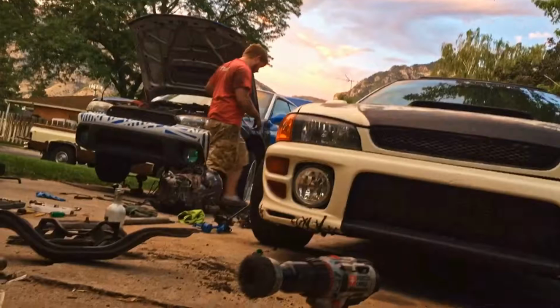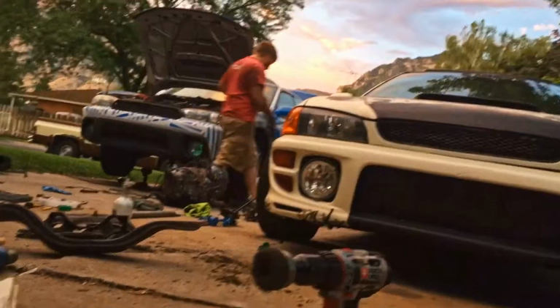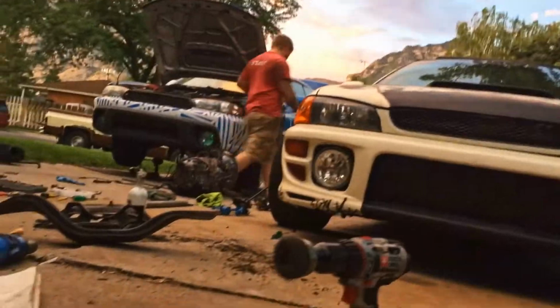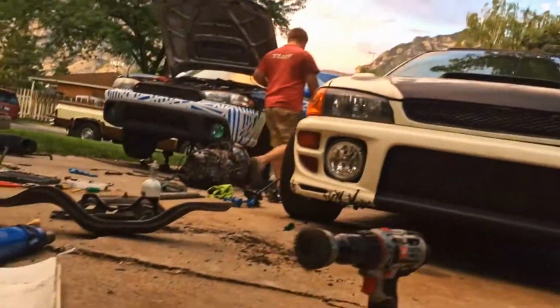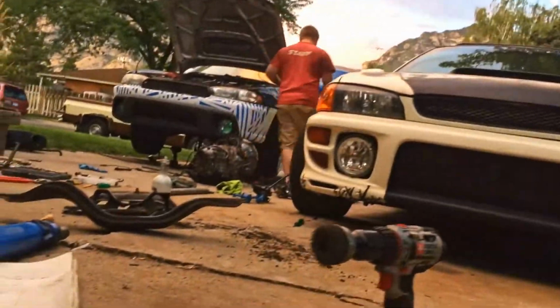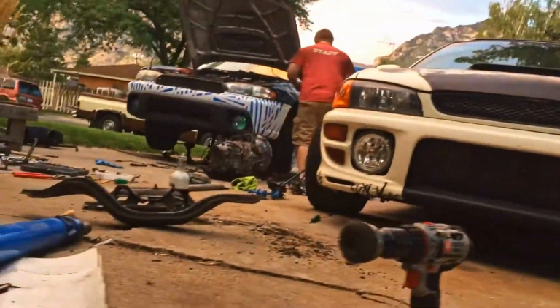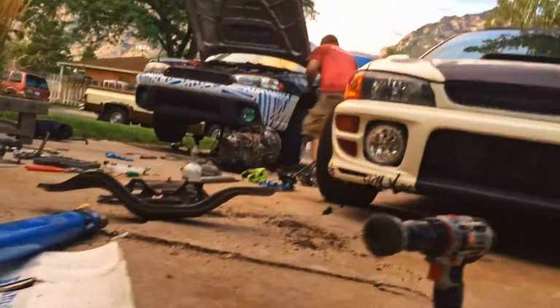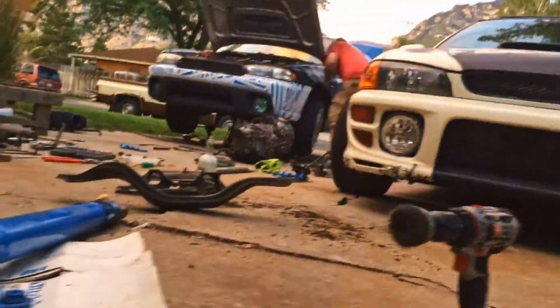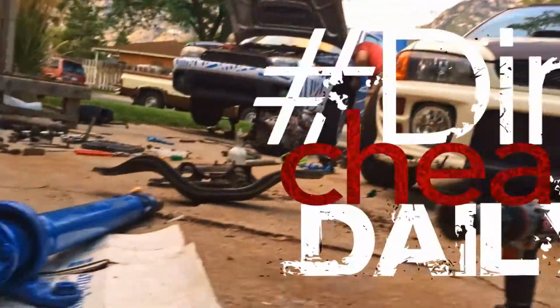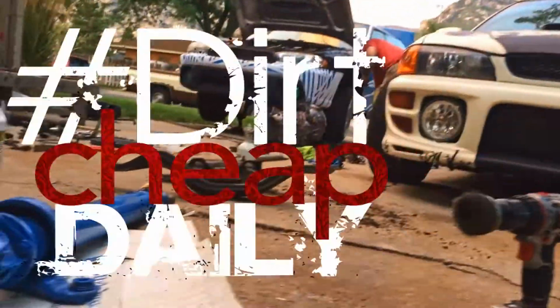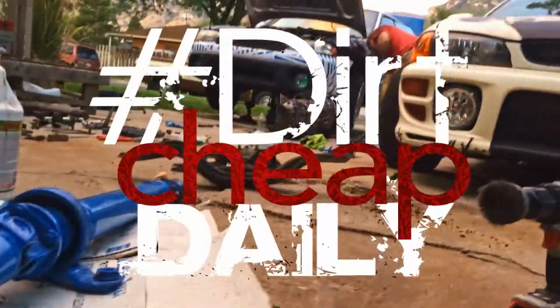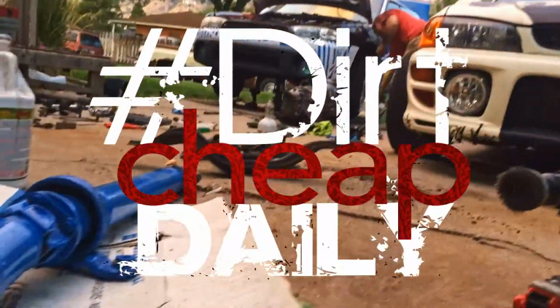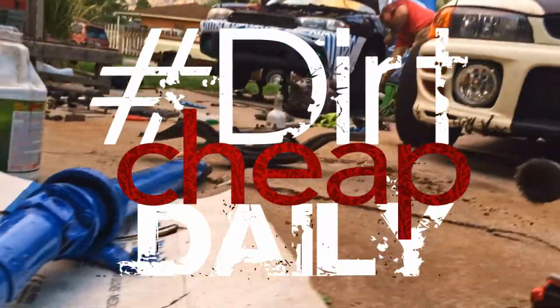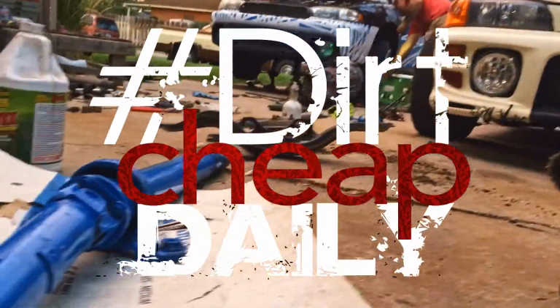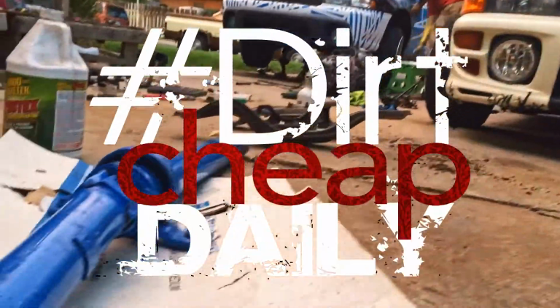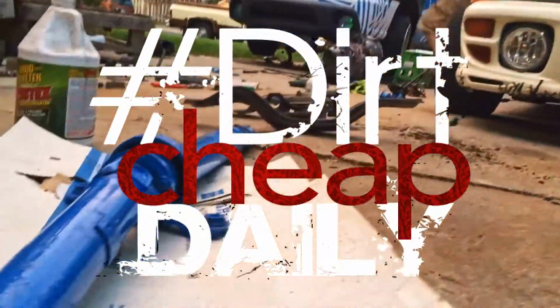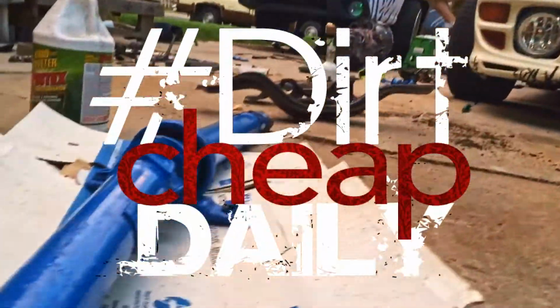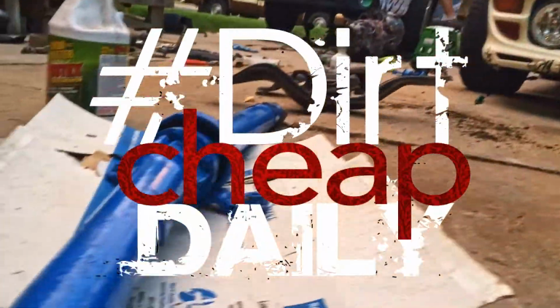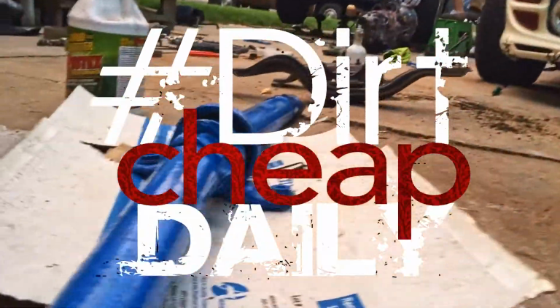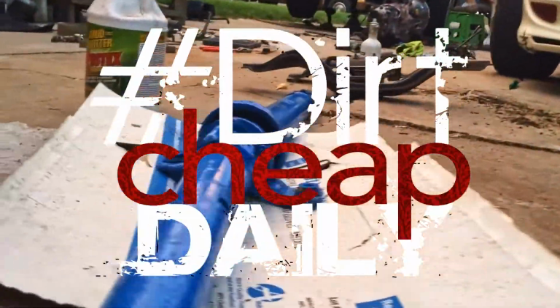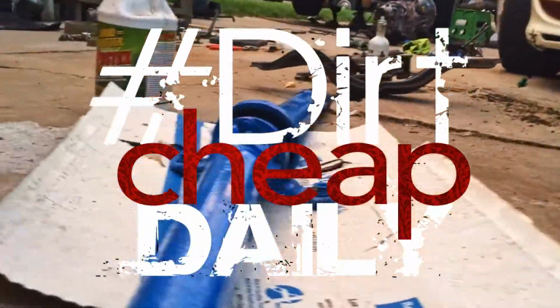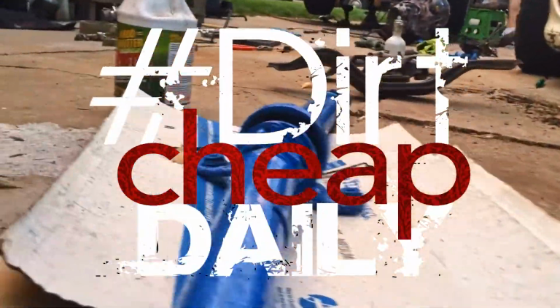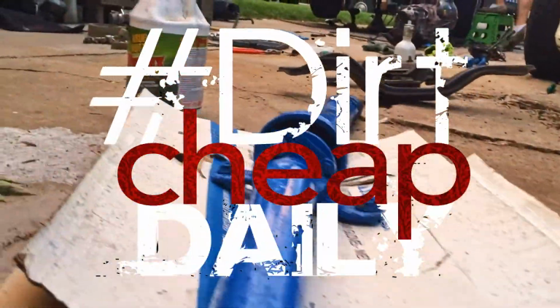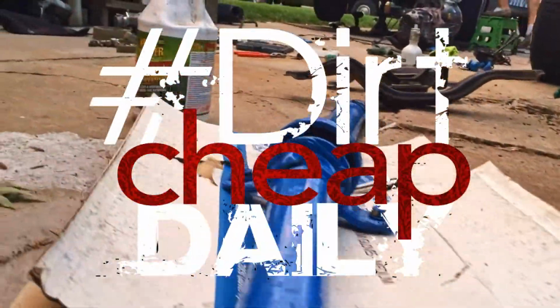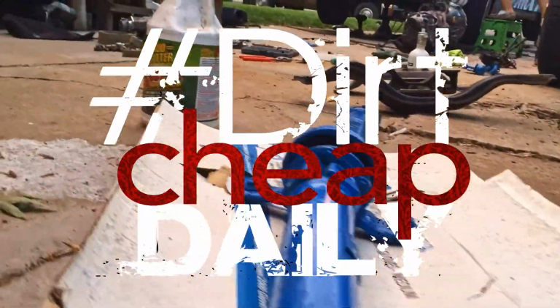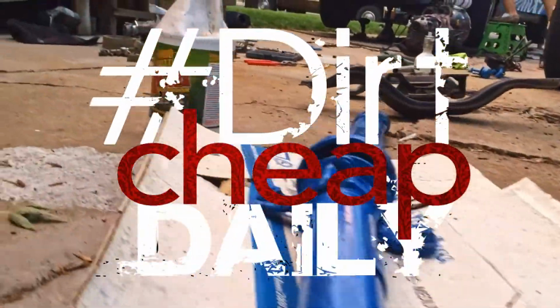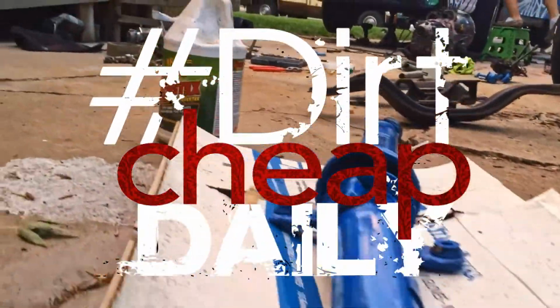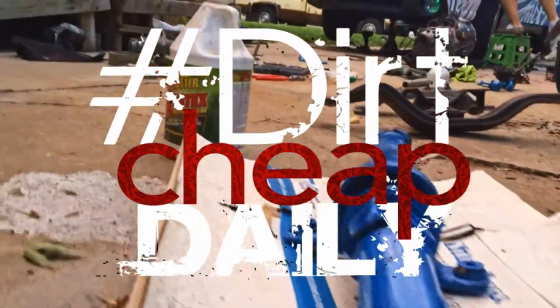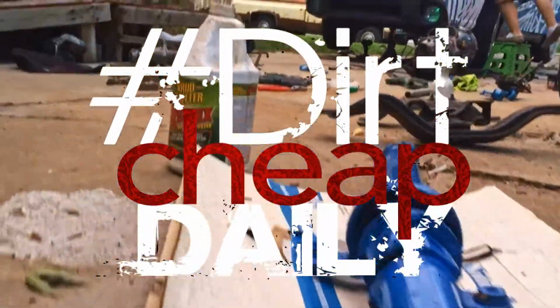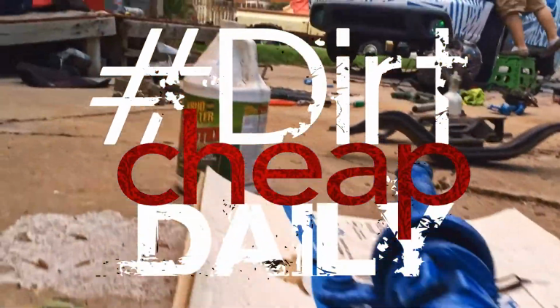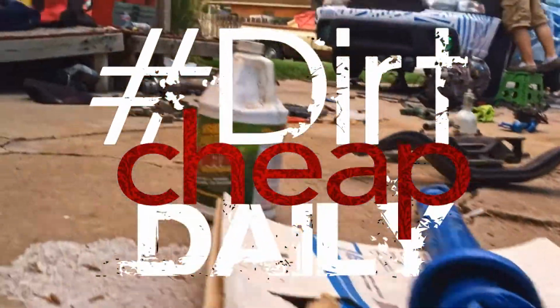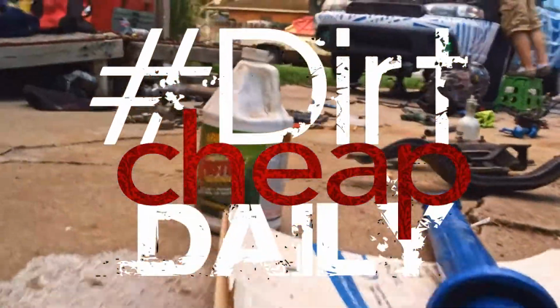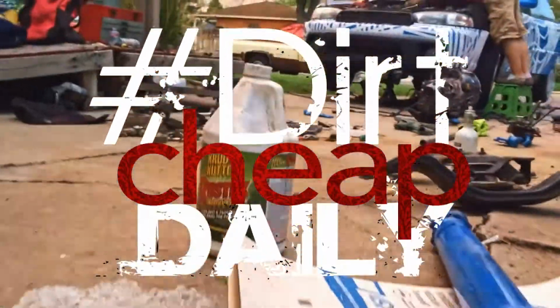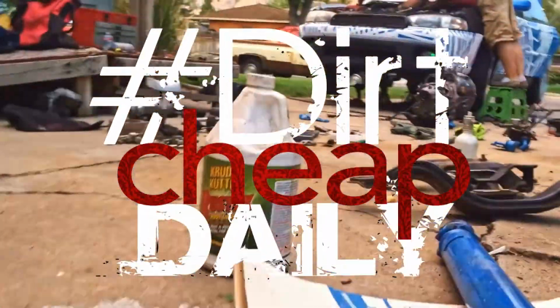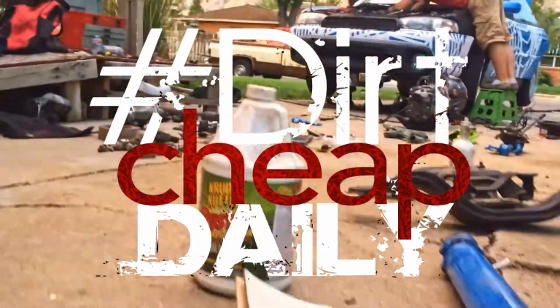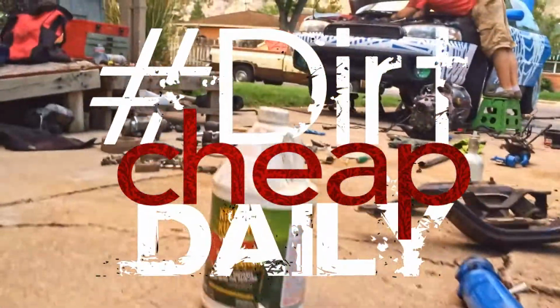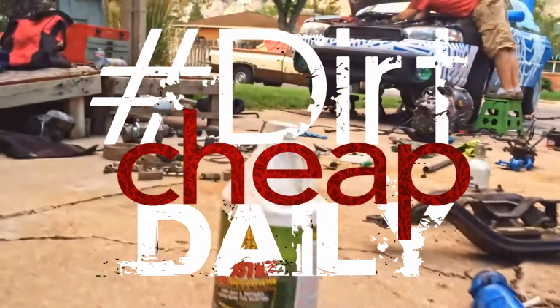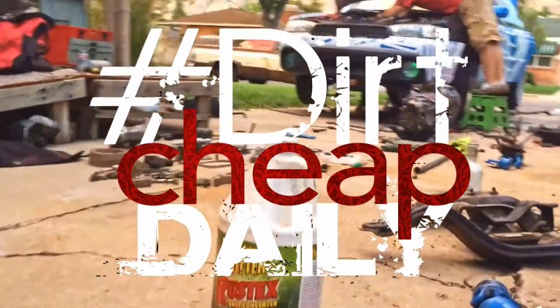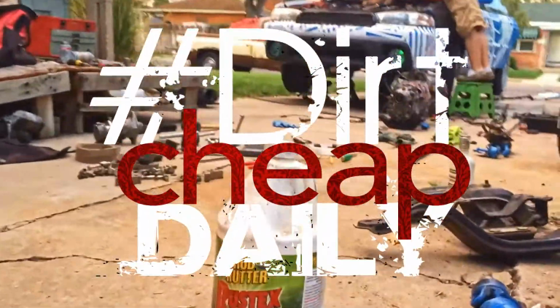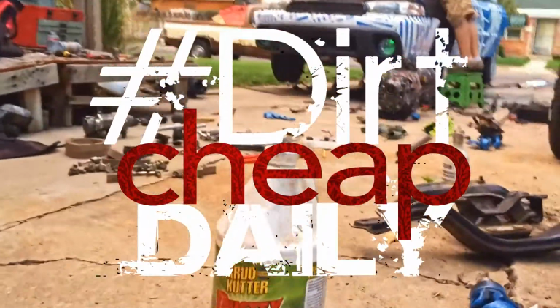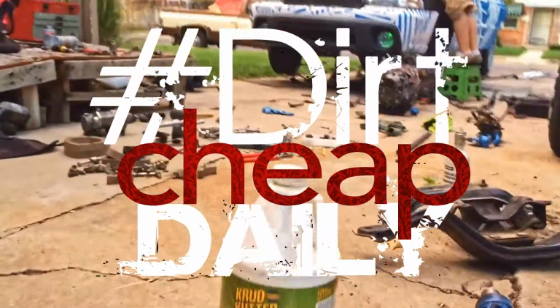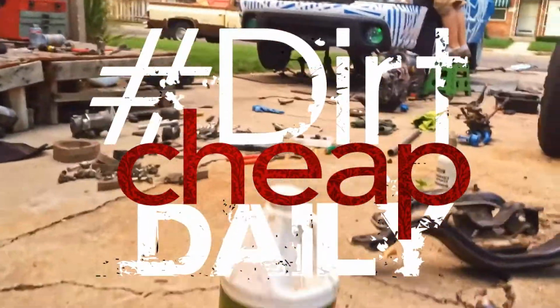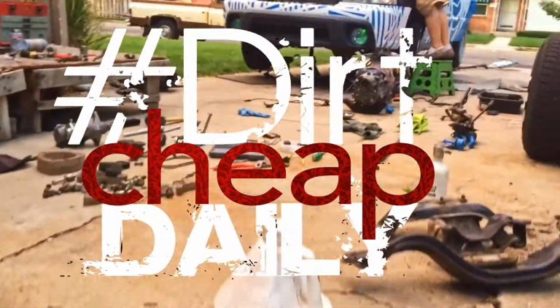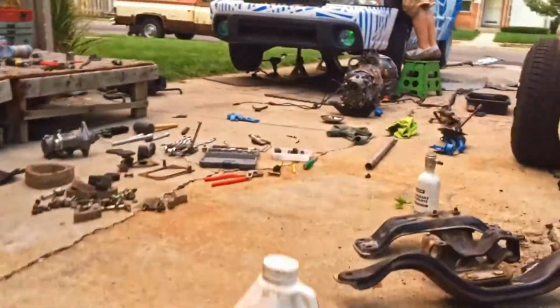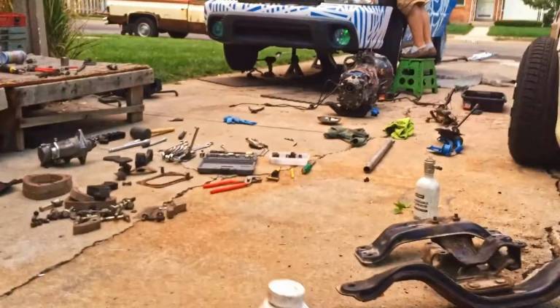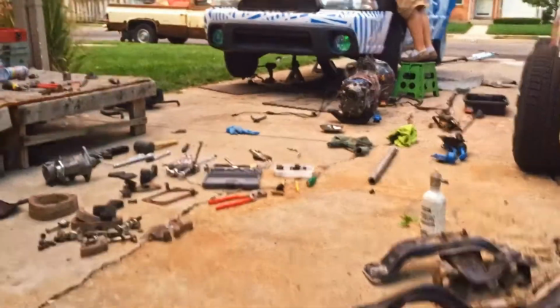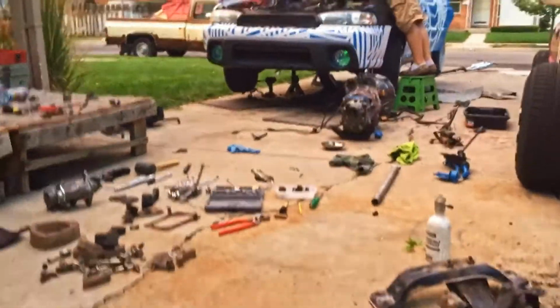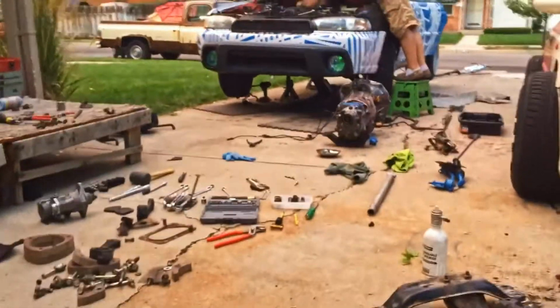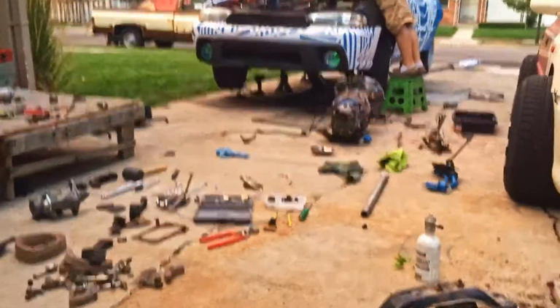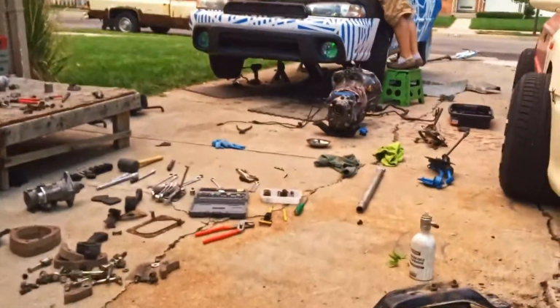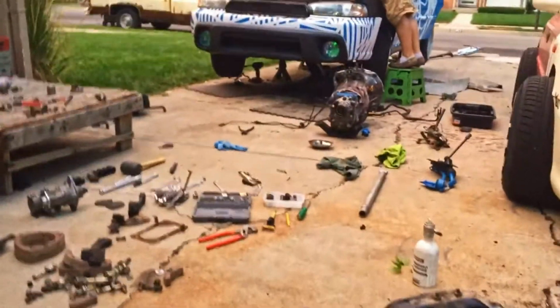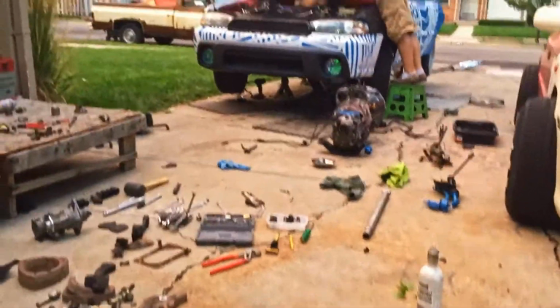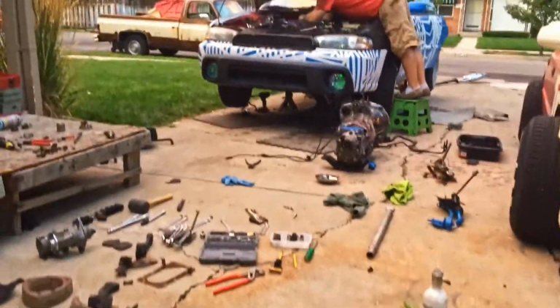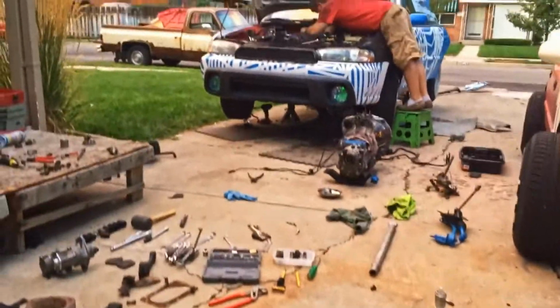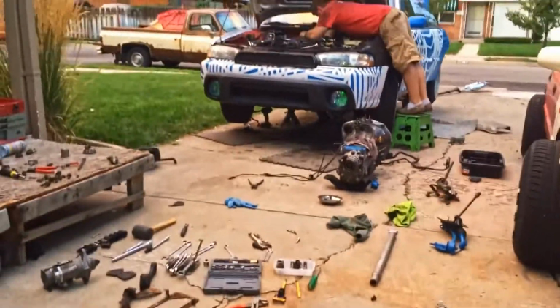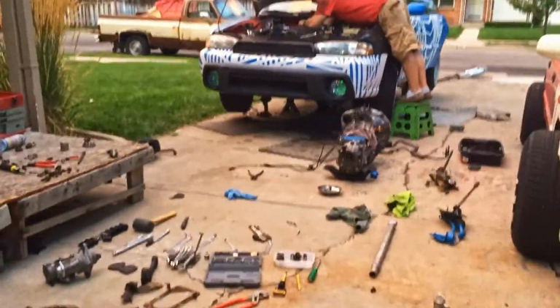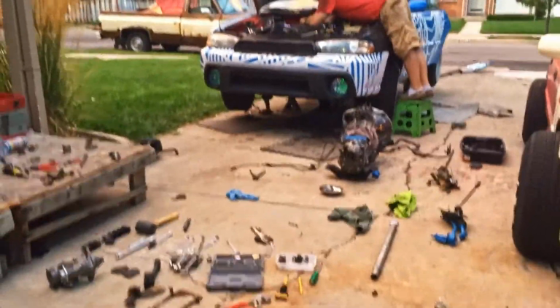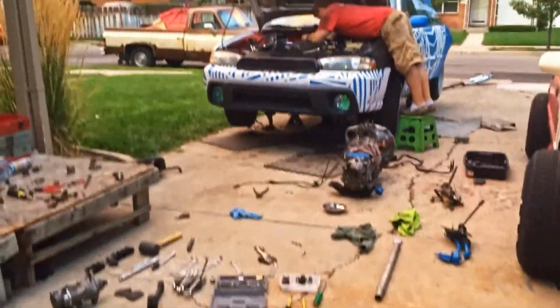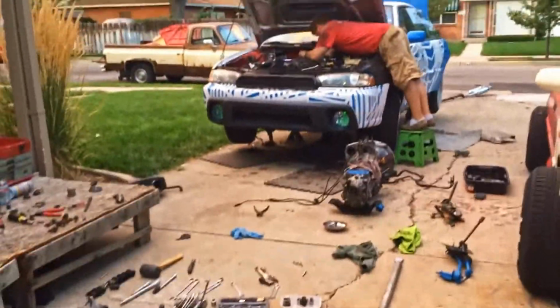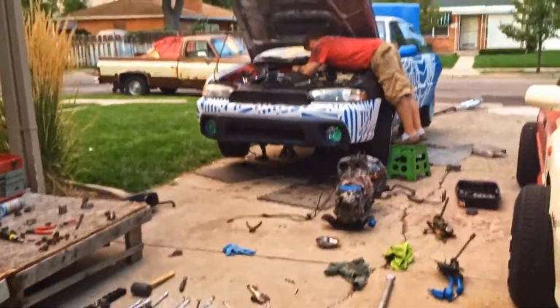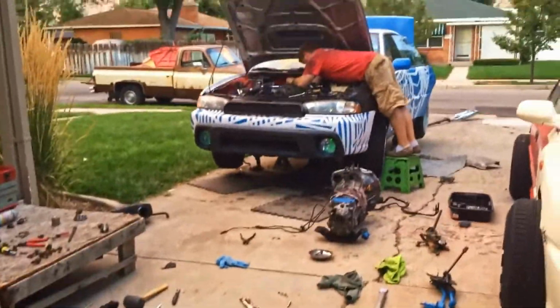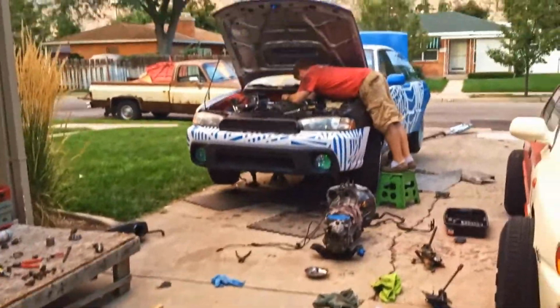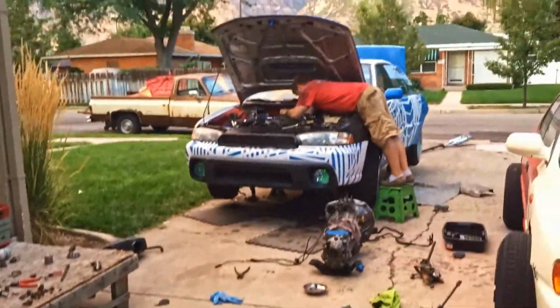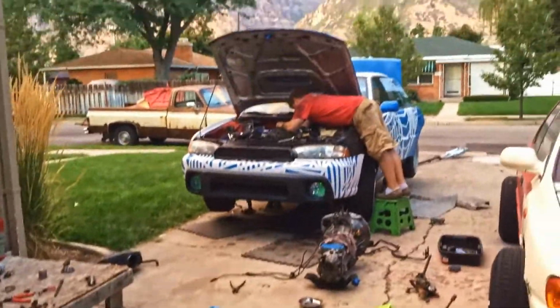Welcome to another episode of Dirt Cheap Daily. In this episode we finish pulling the automatic transmission out and get the torque converter off.